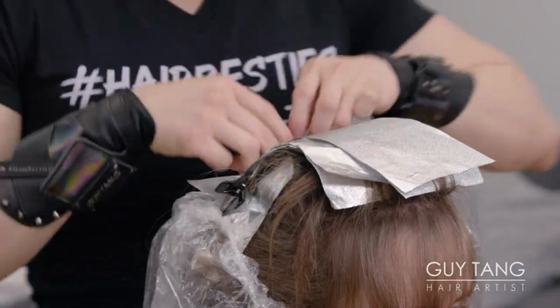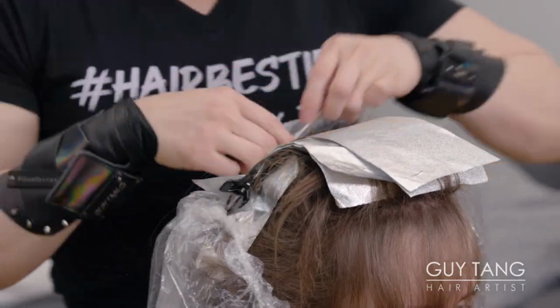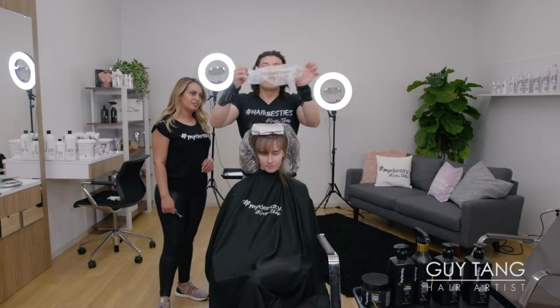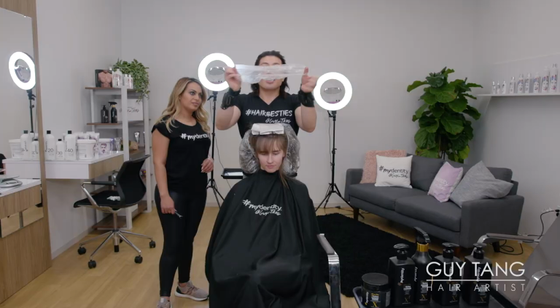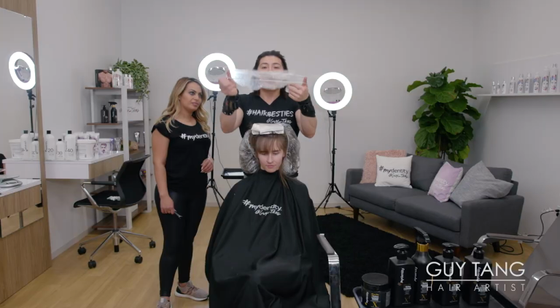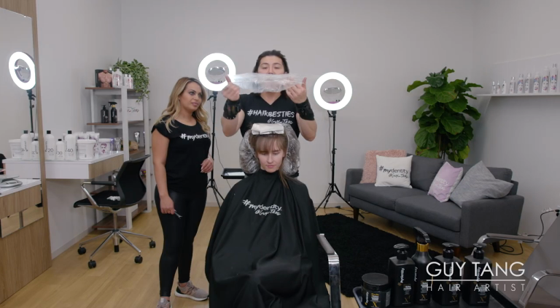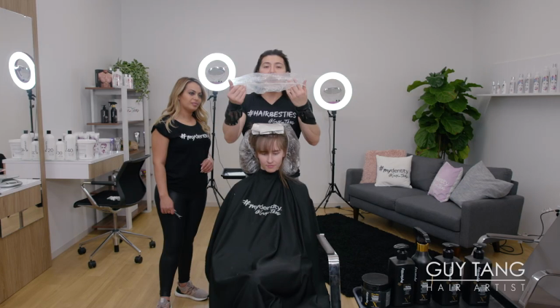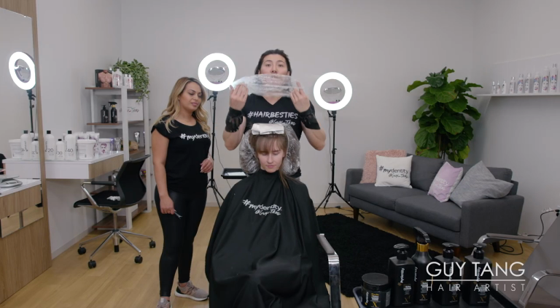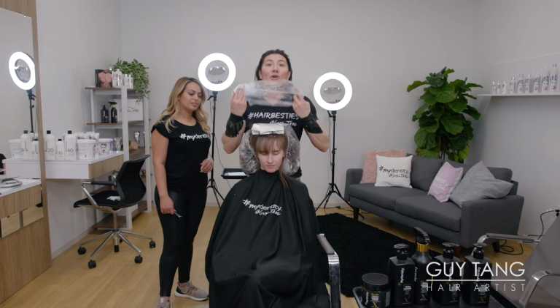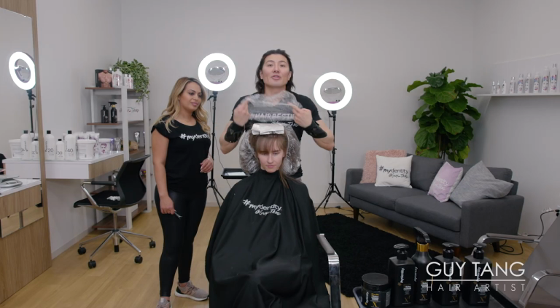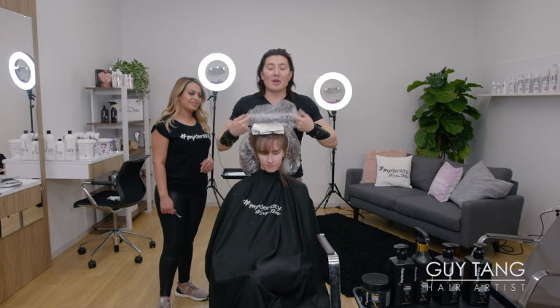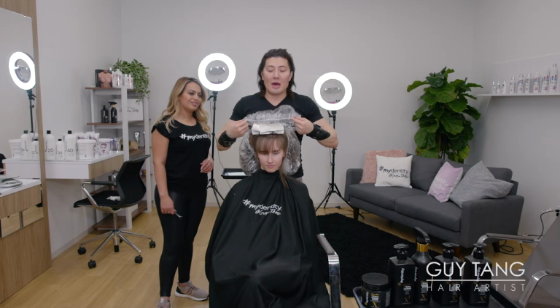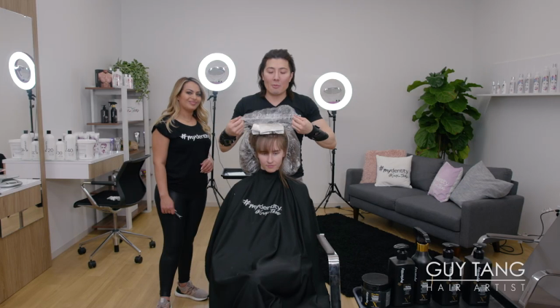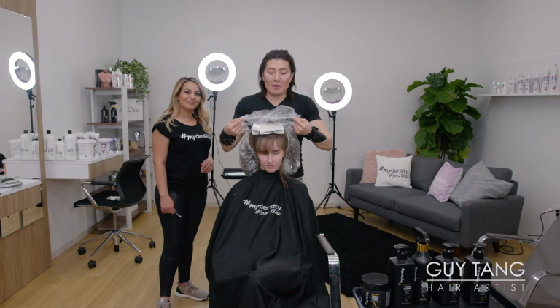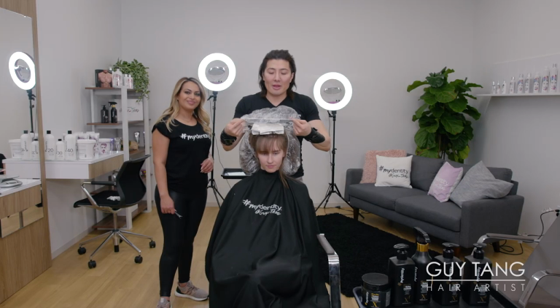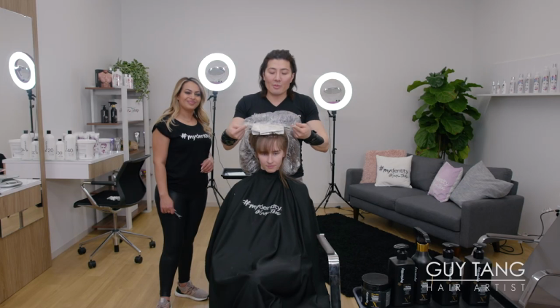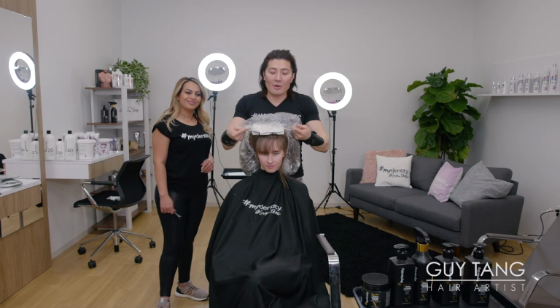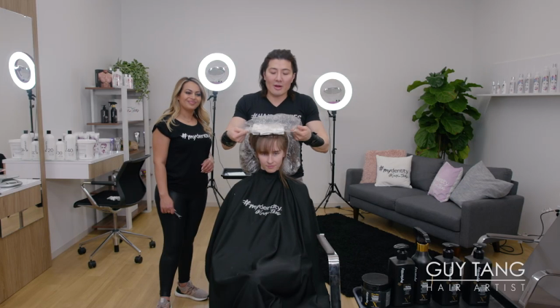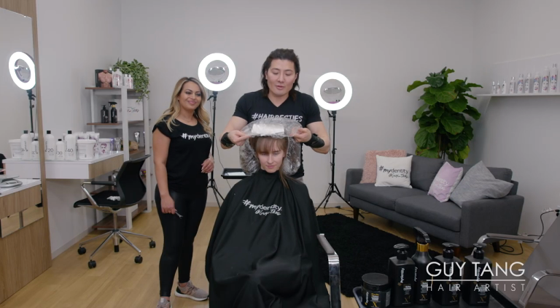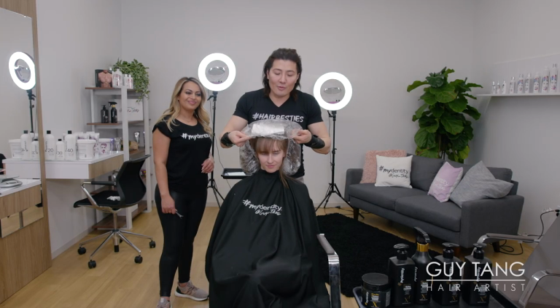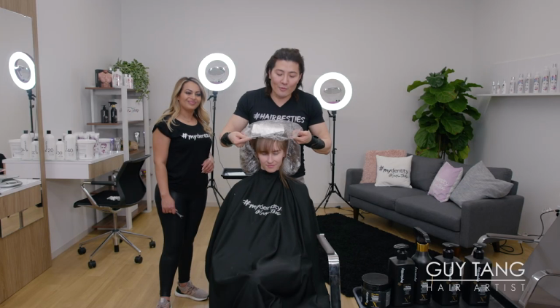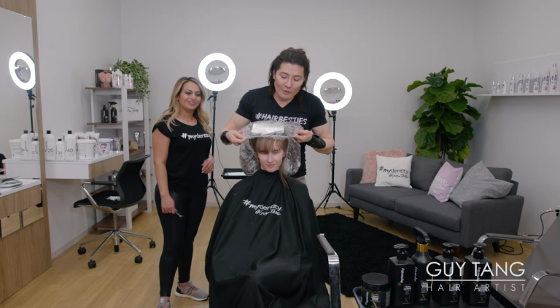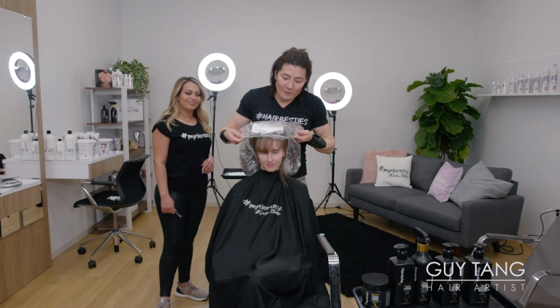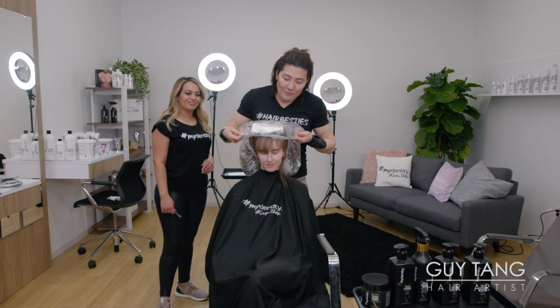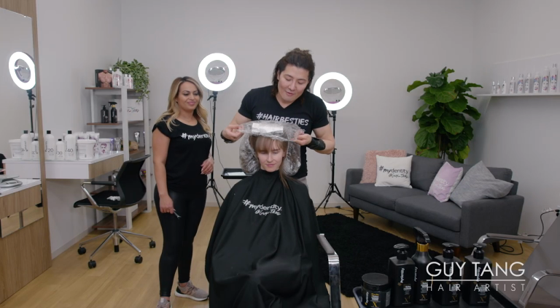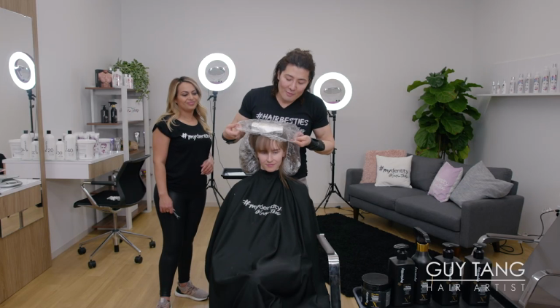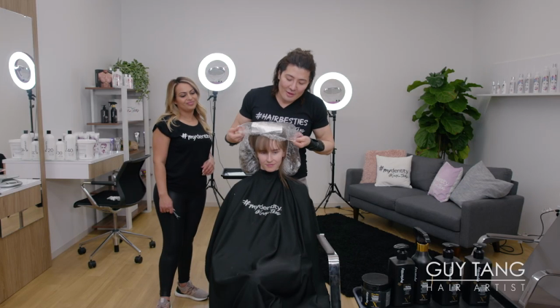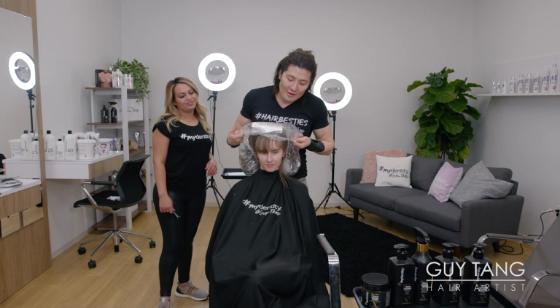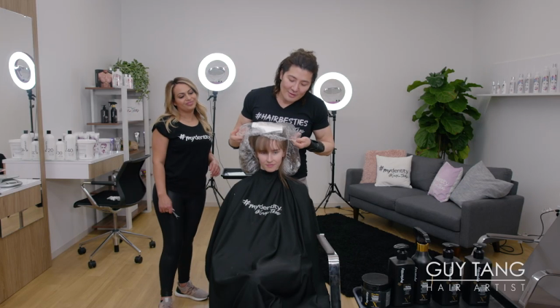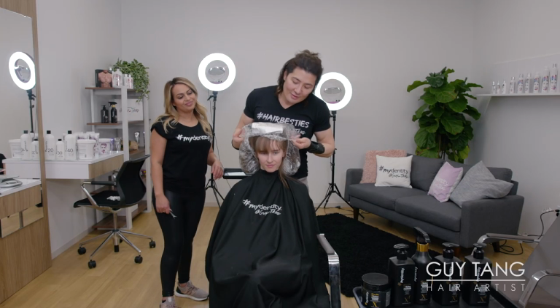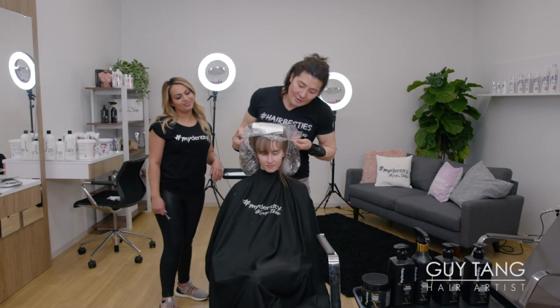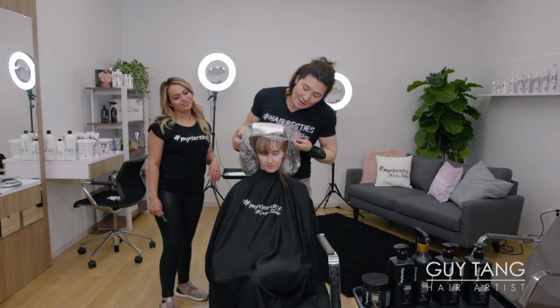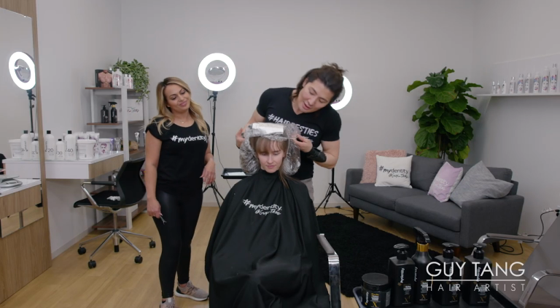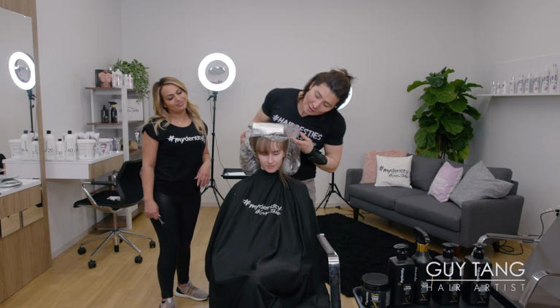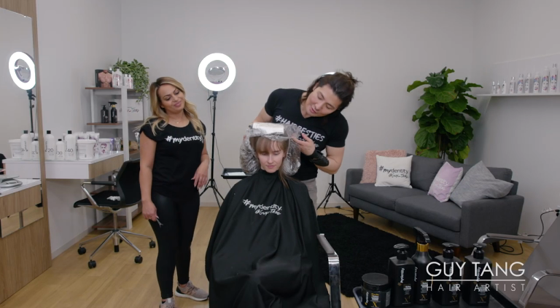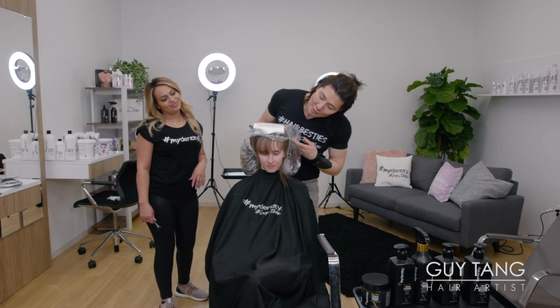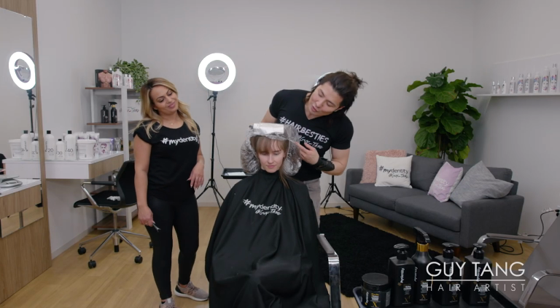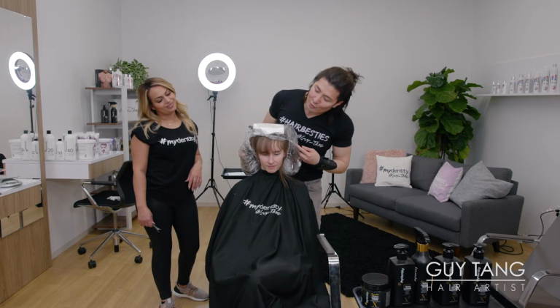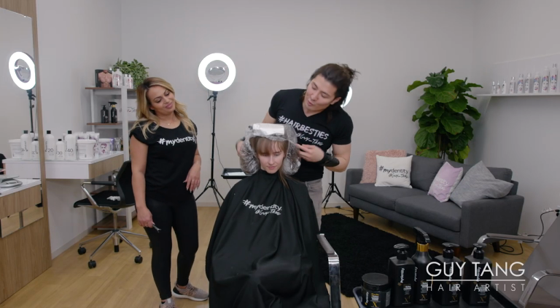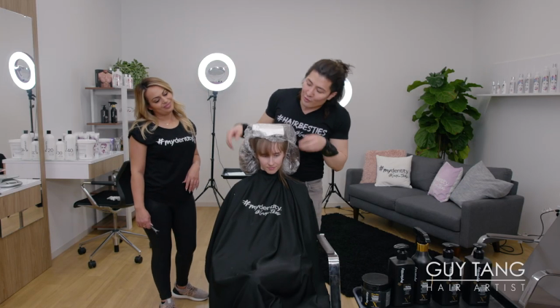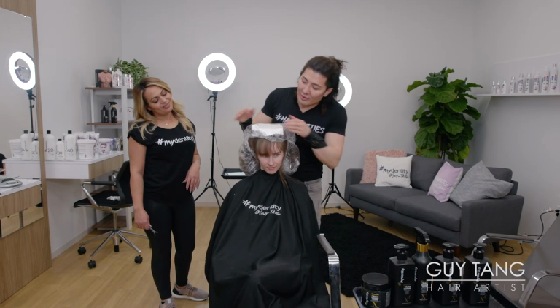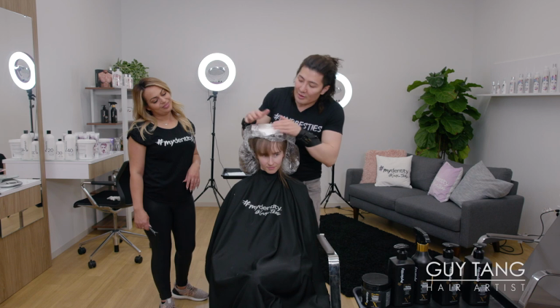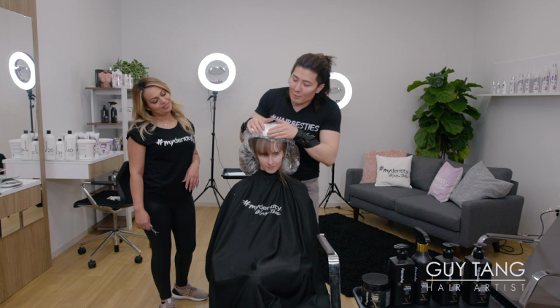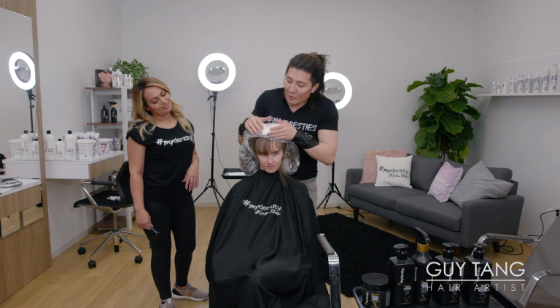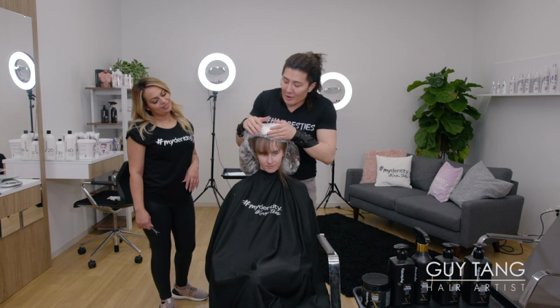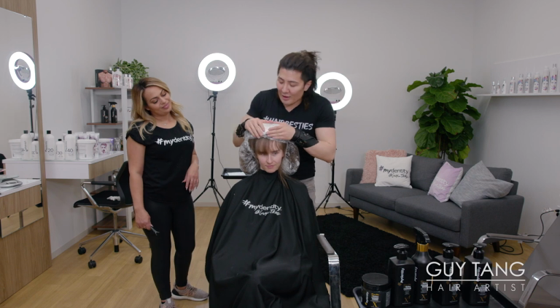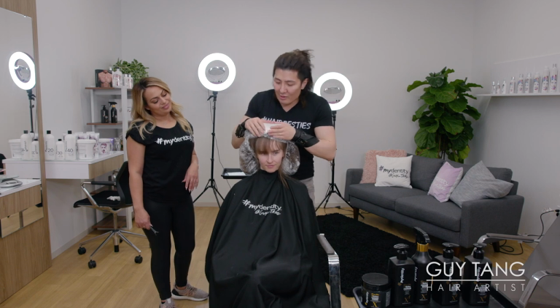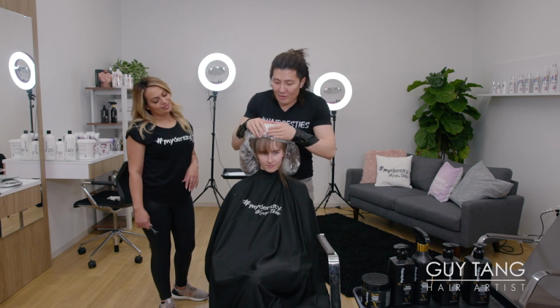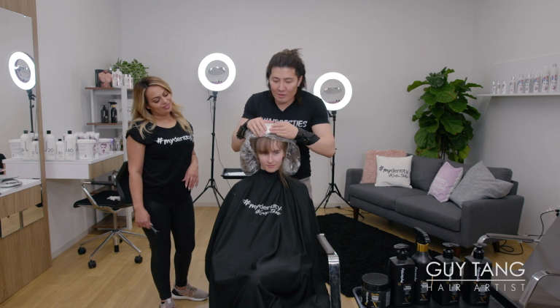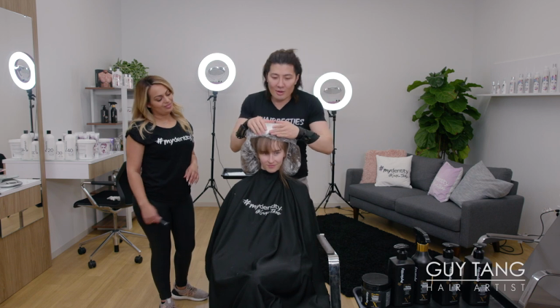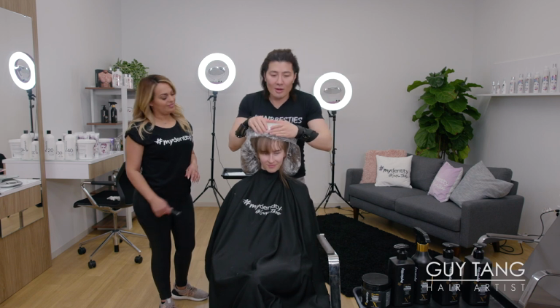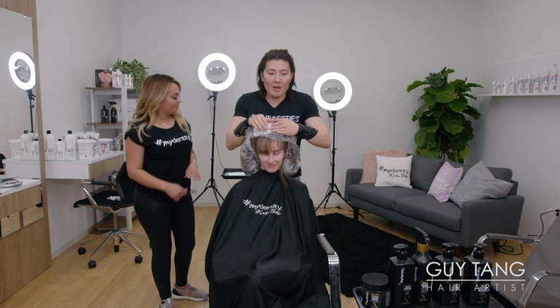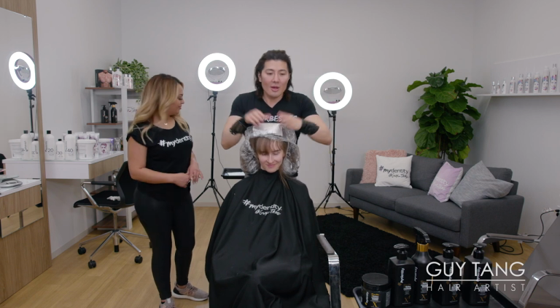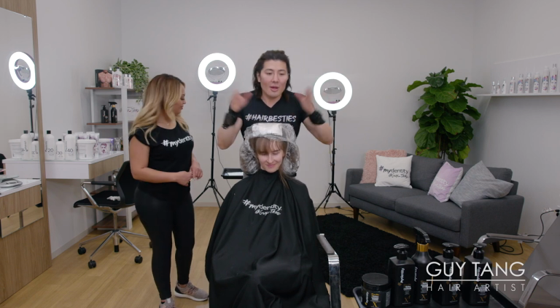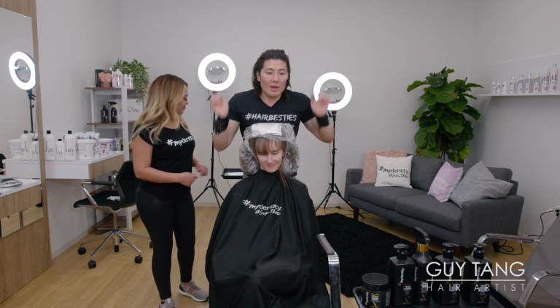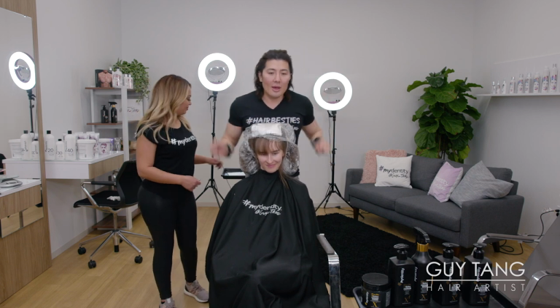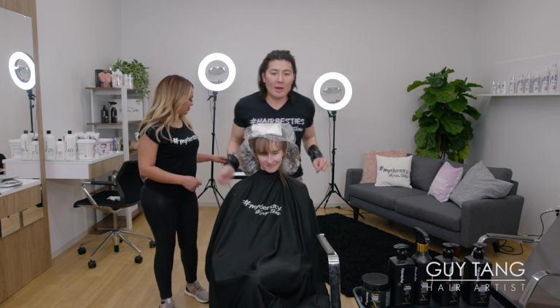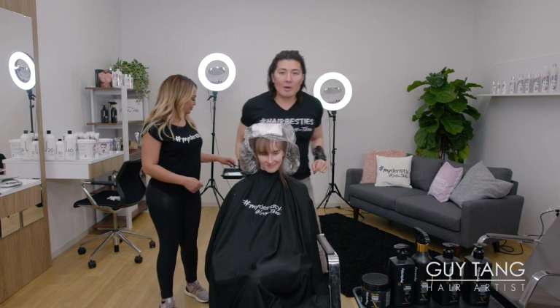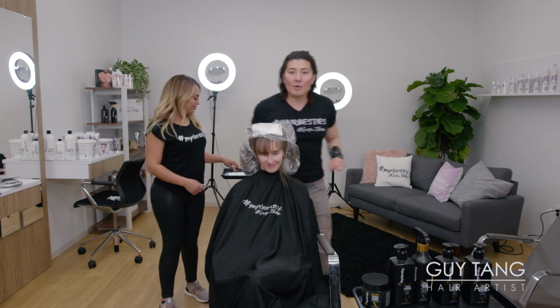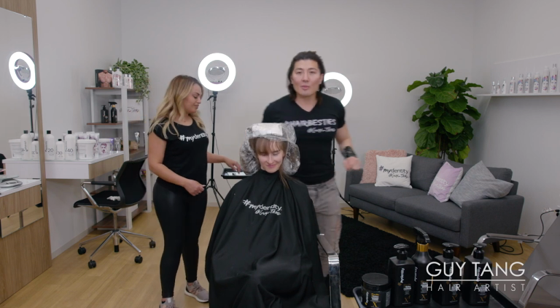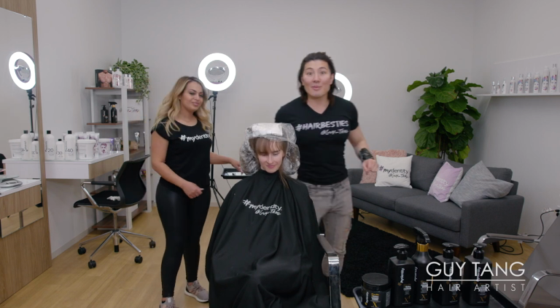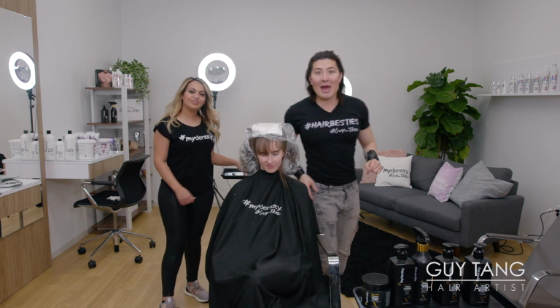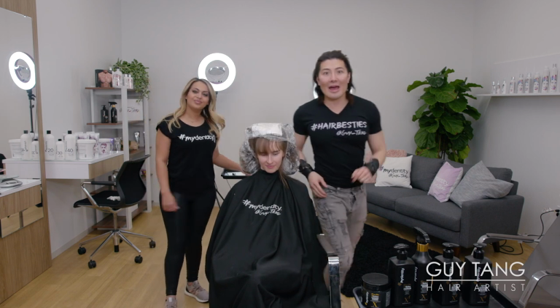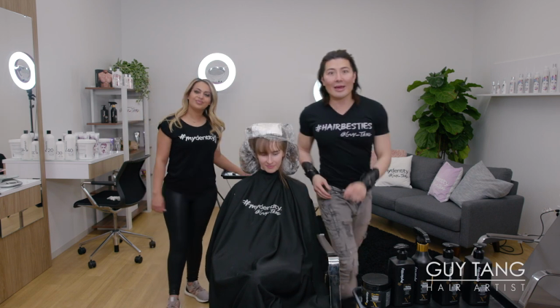I'm going to pack Magnum 8 onto her ends and feather it up. We're done — we're going to let her process for 45 minutes and we'll be back.